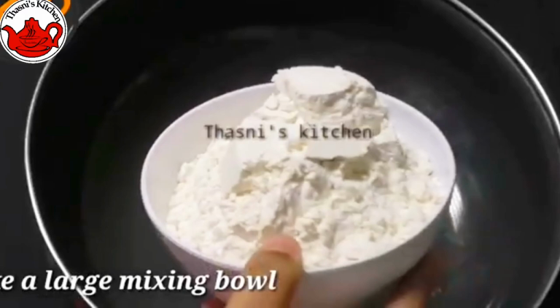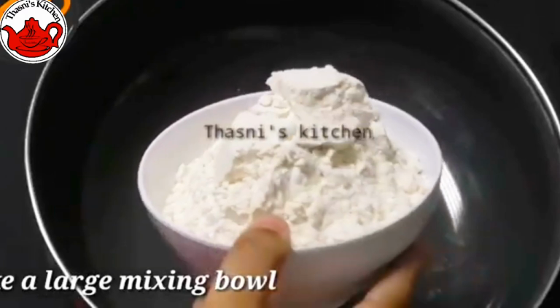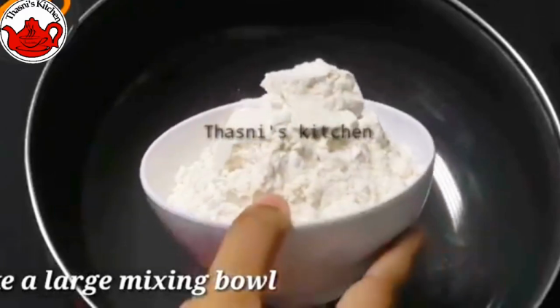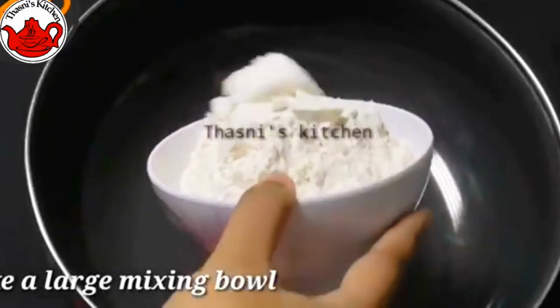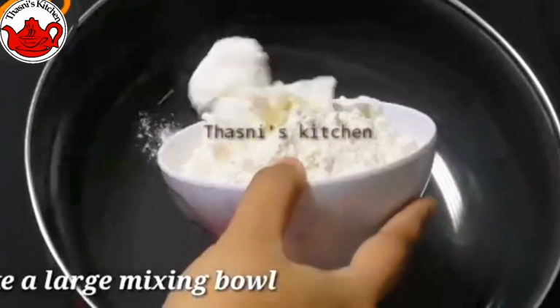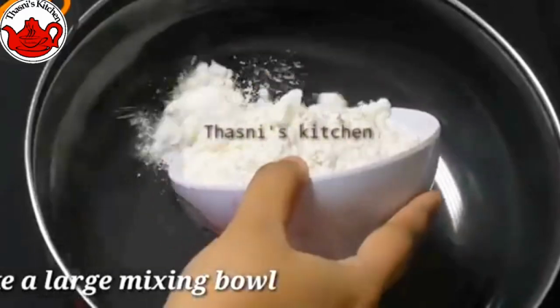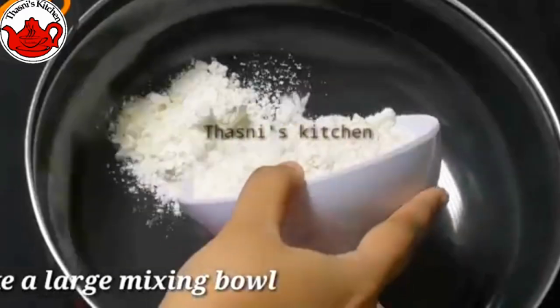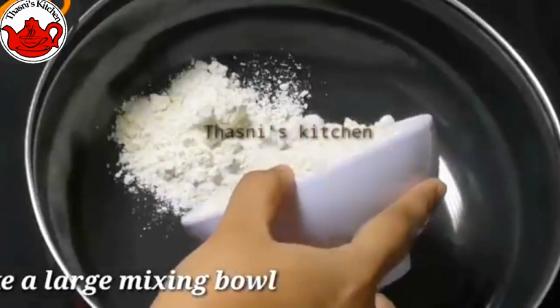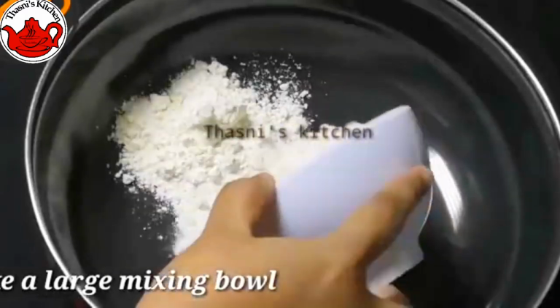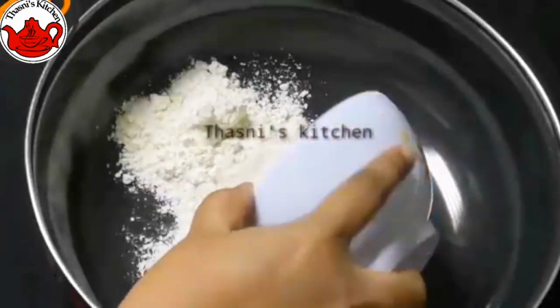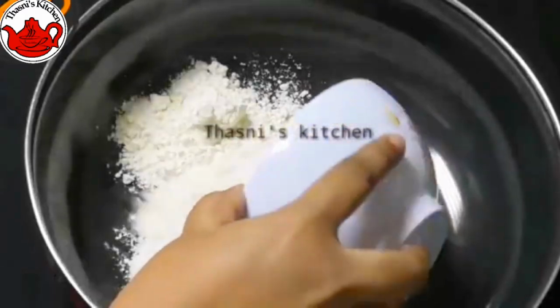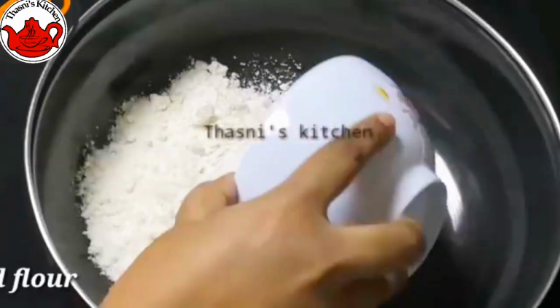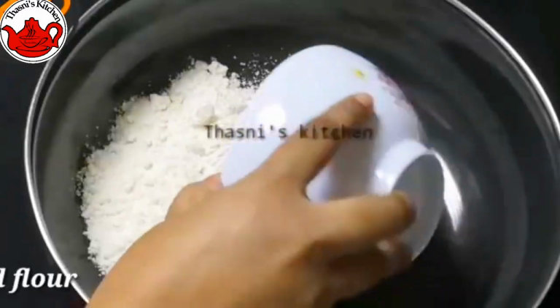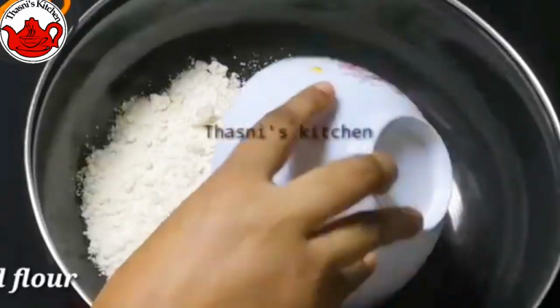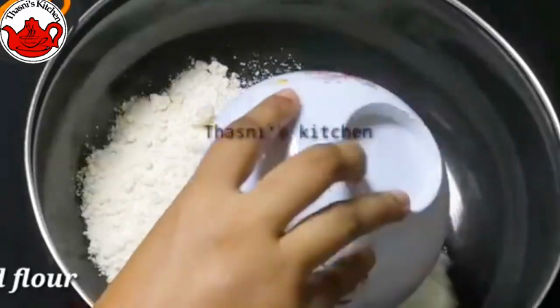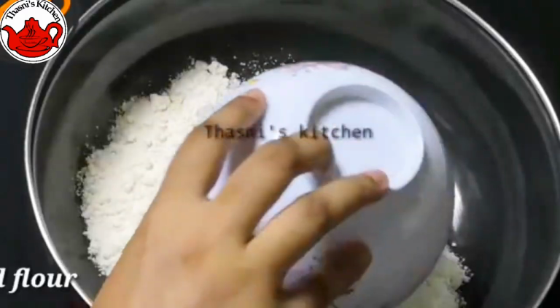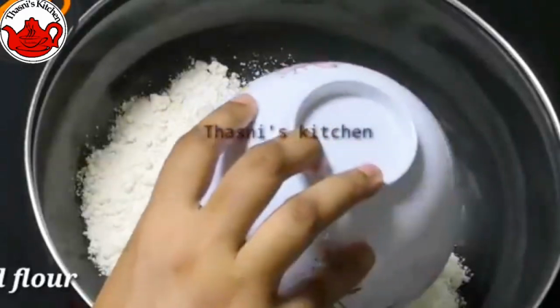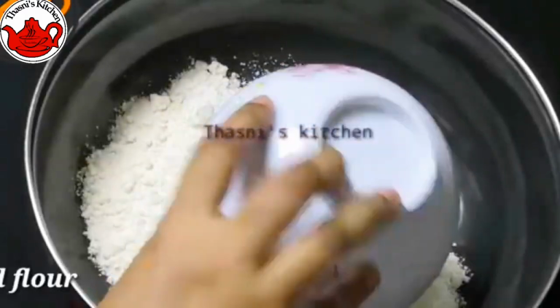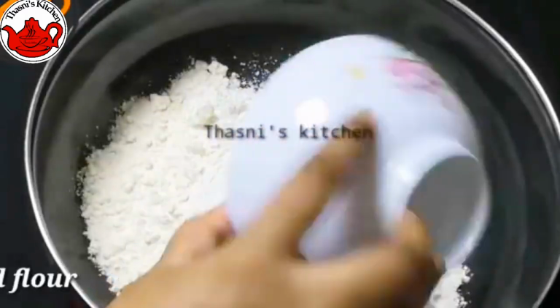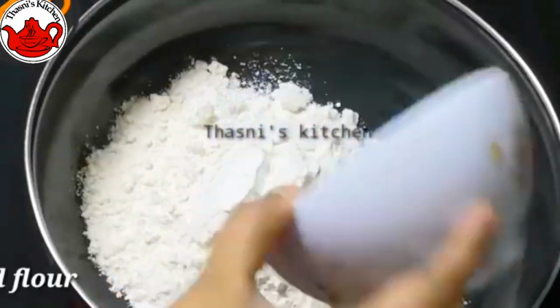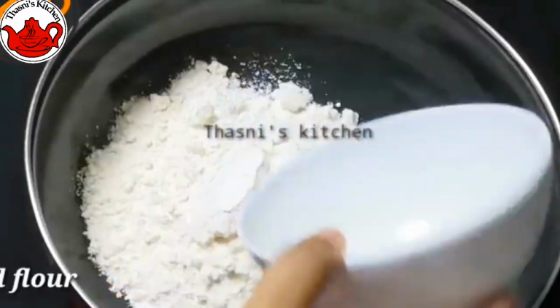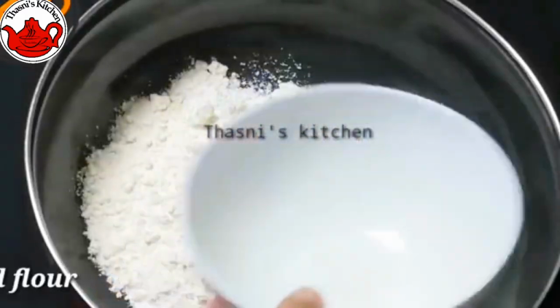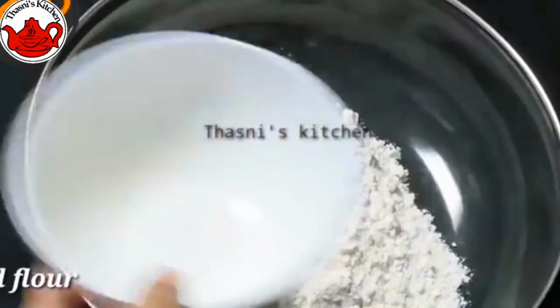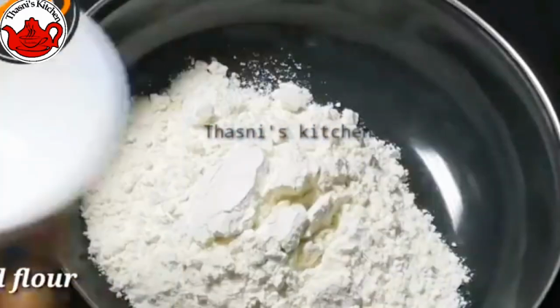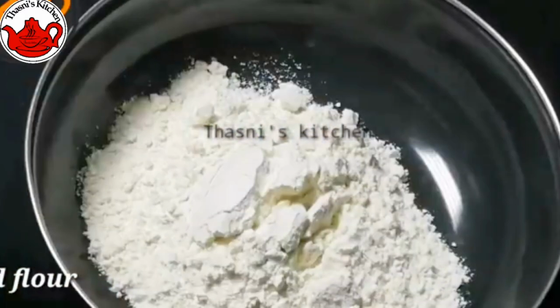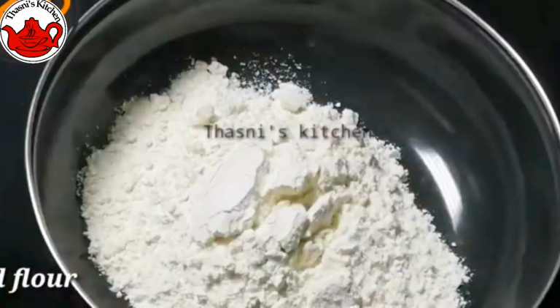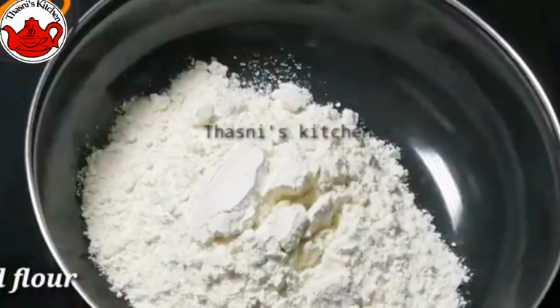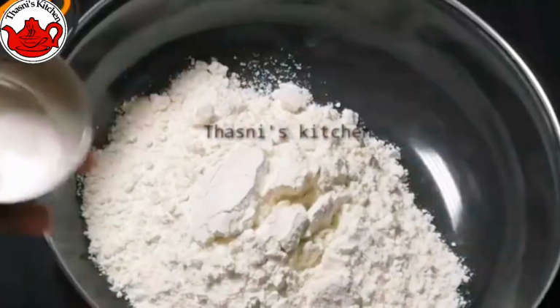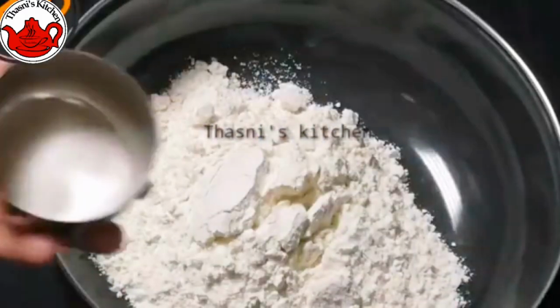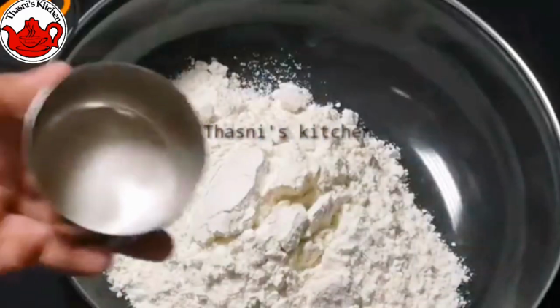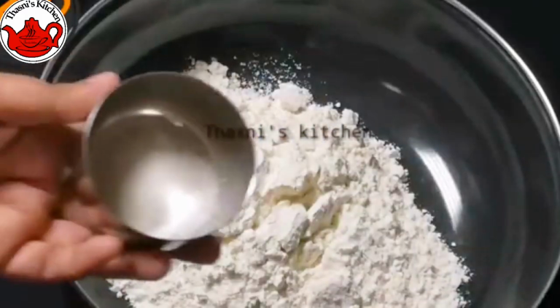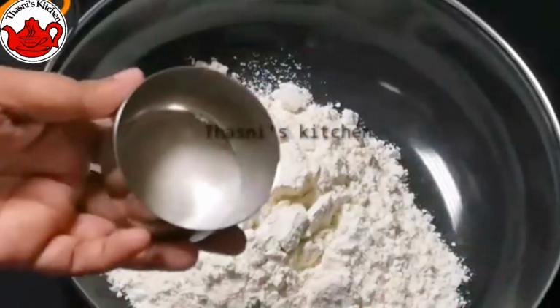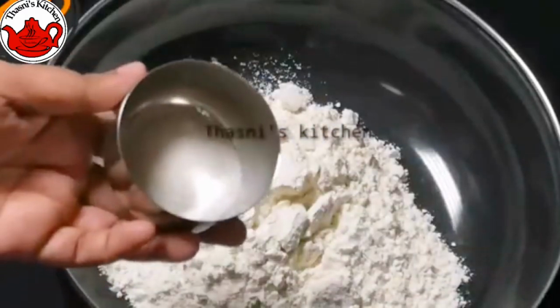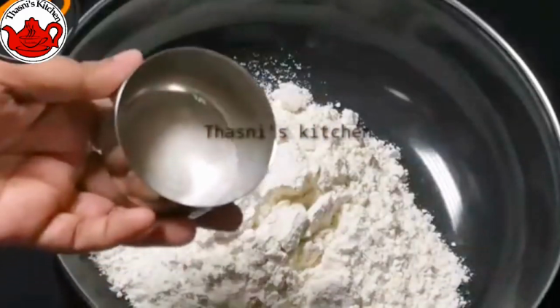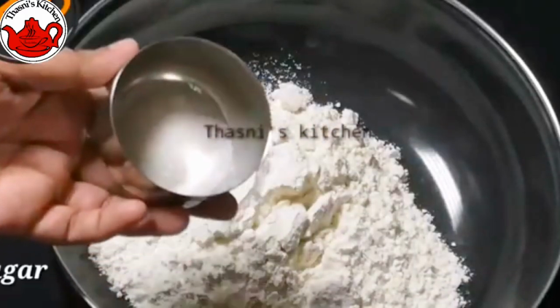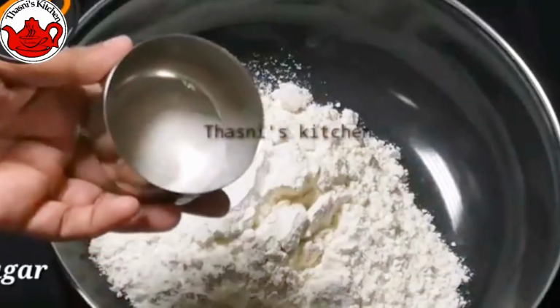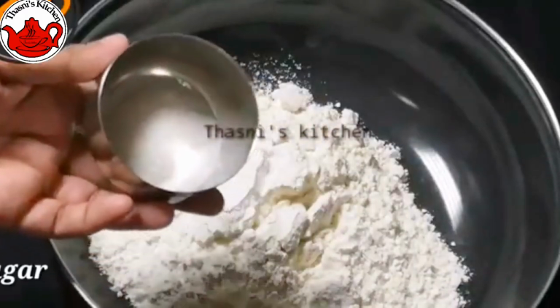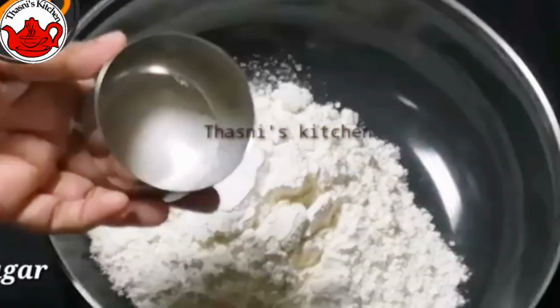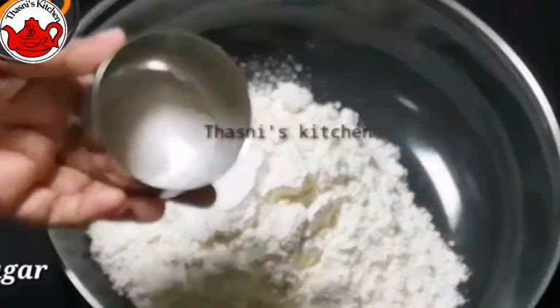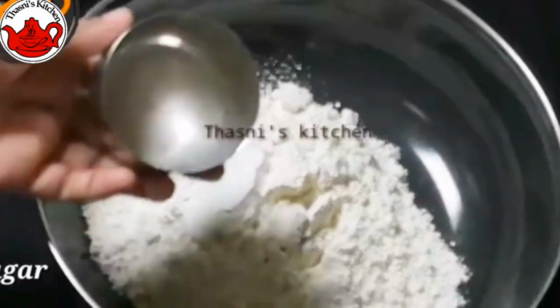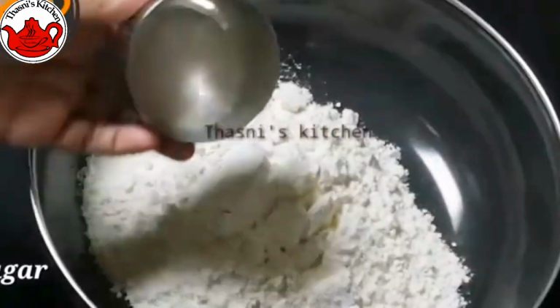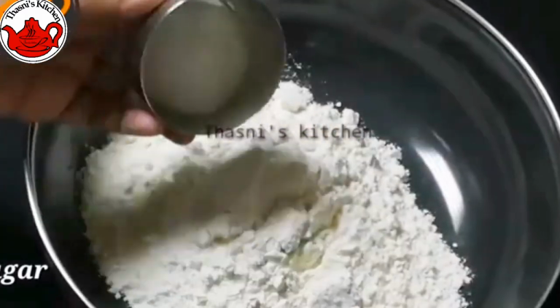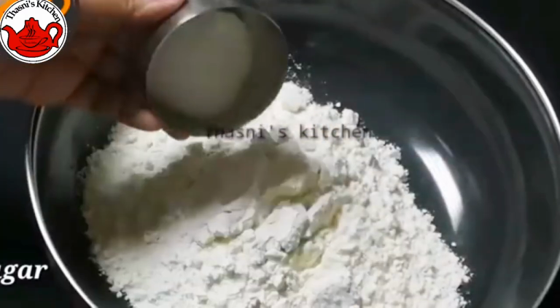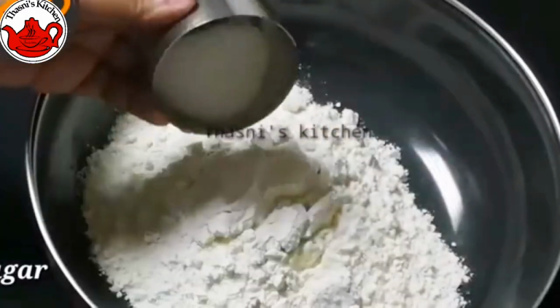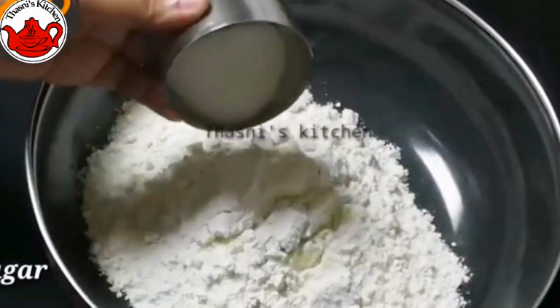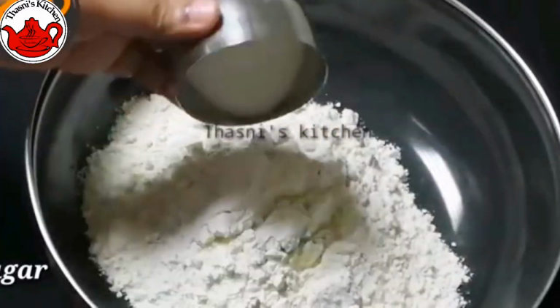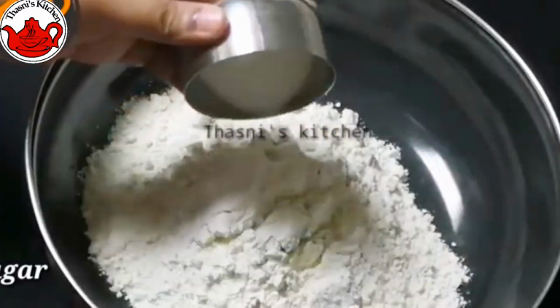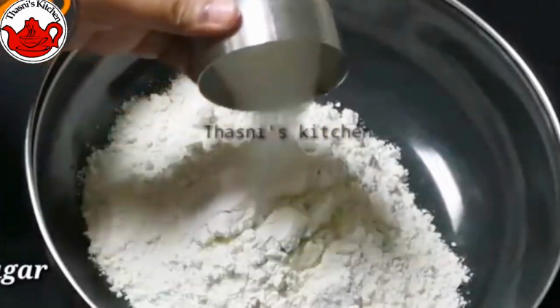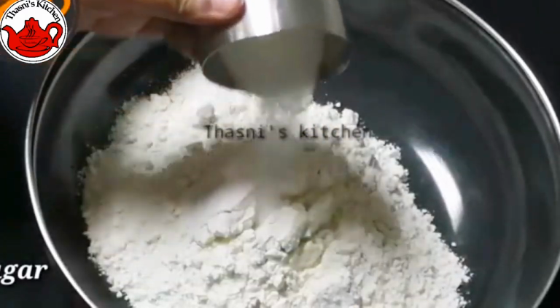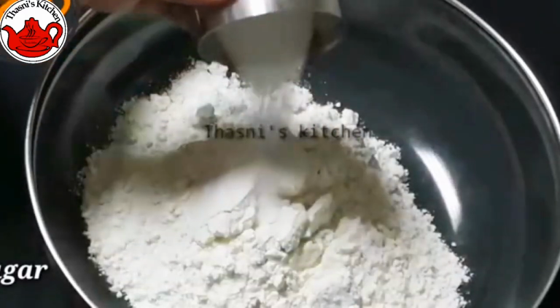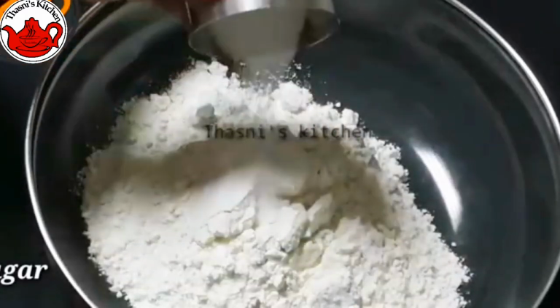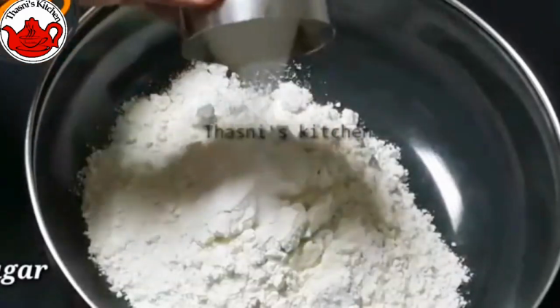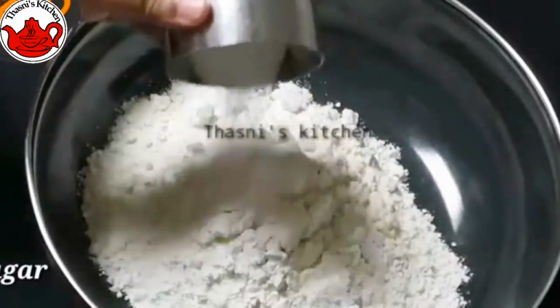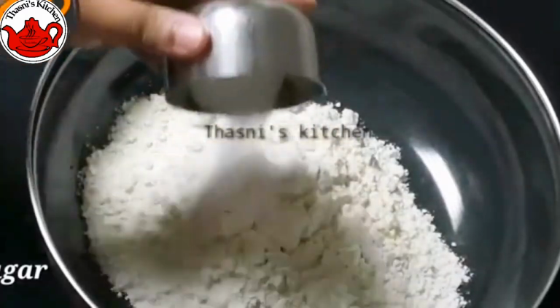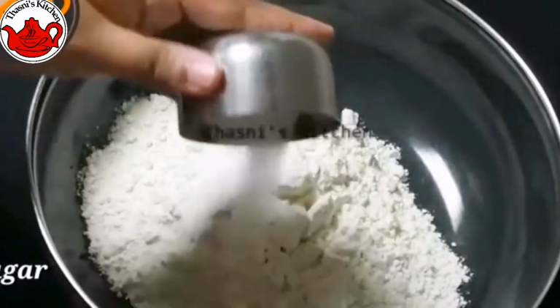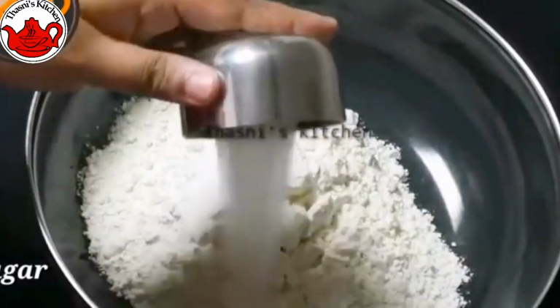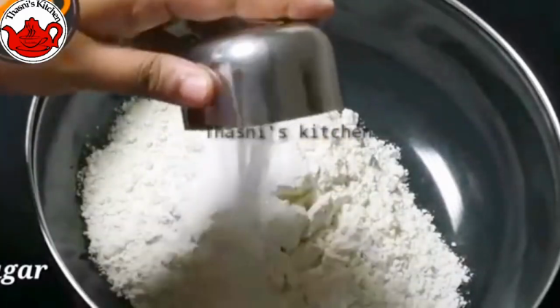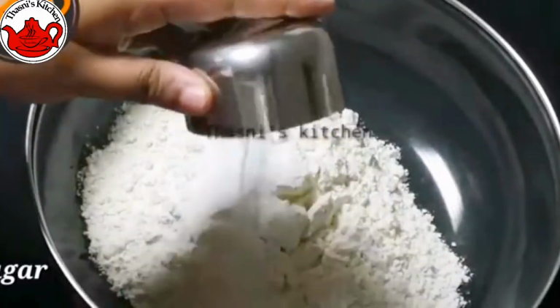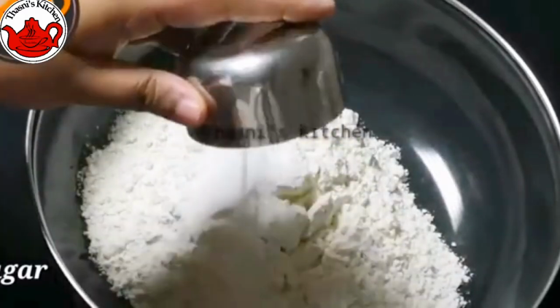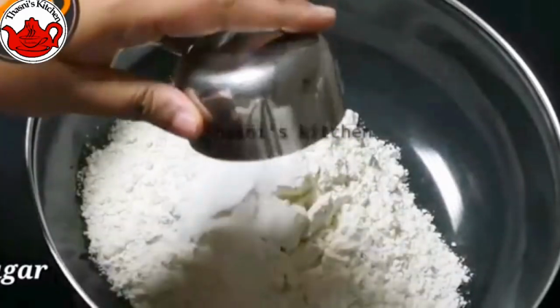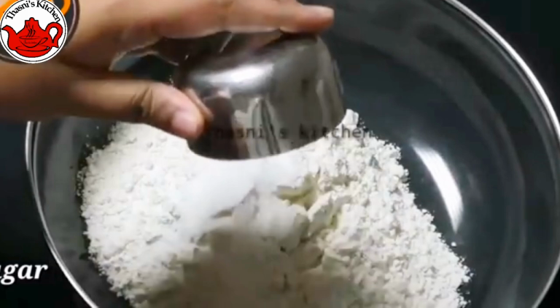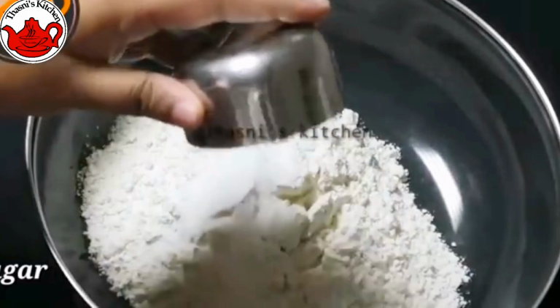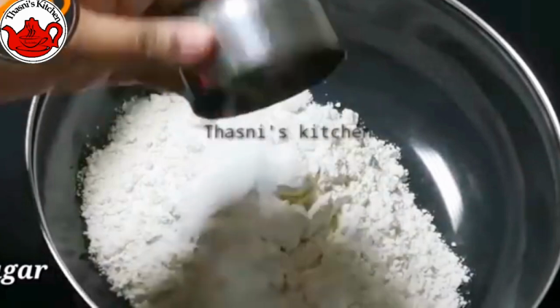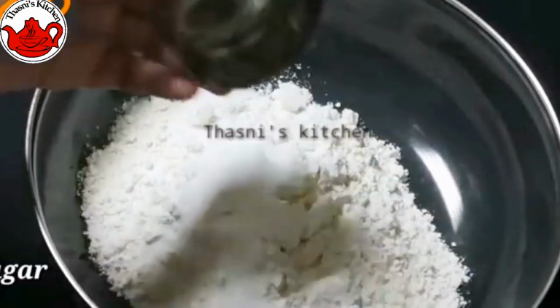We are ready for breakfast. We are ready for the air fryer and we are ready for the roti.